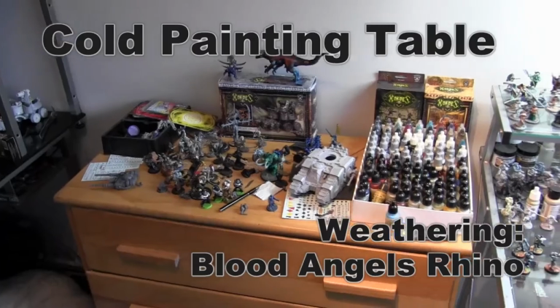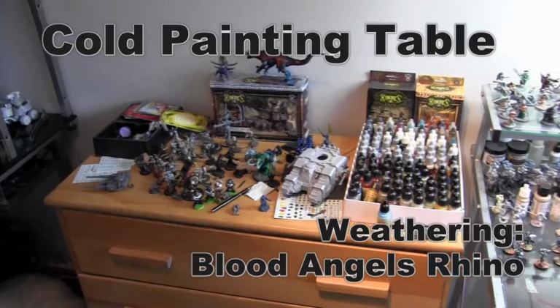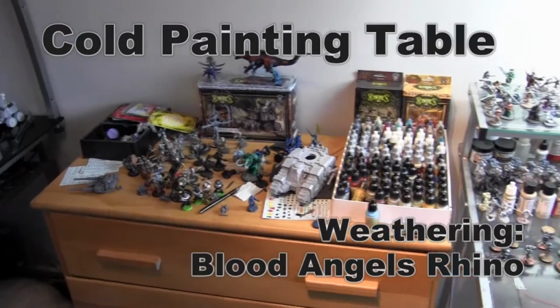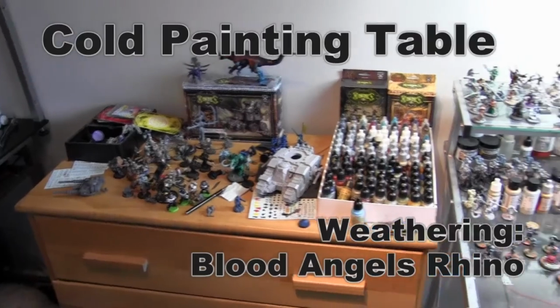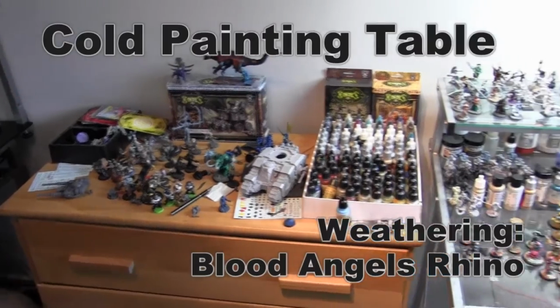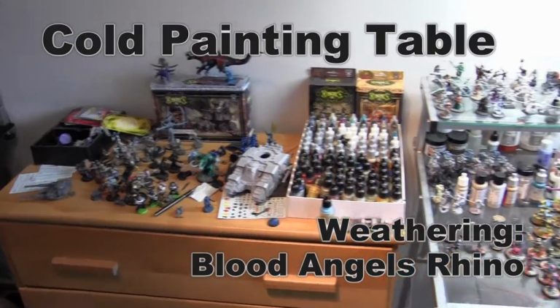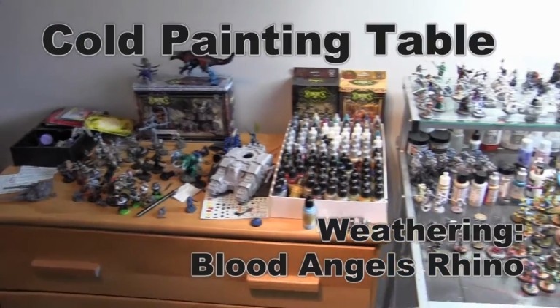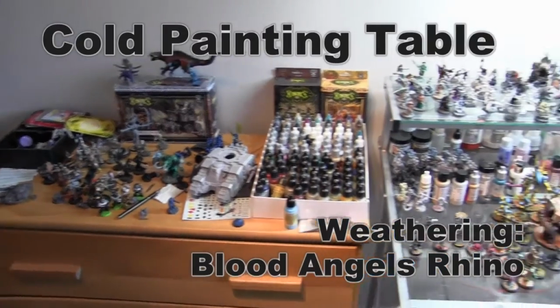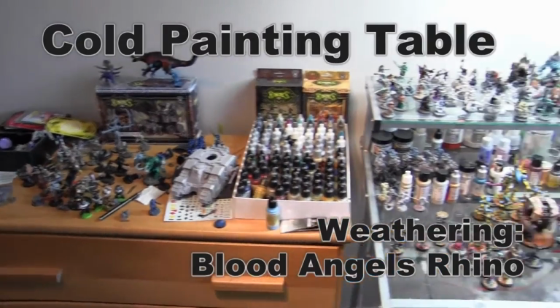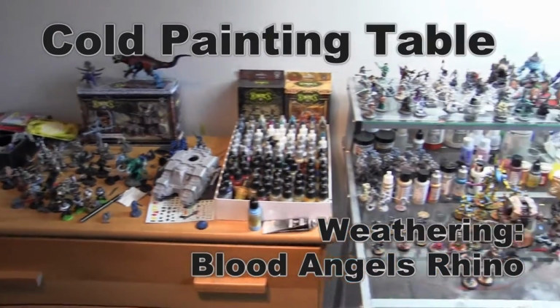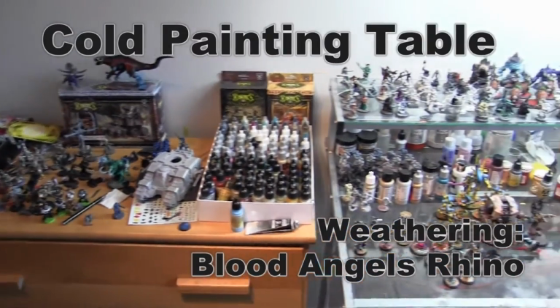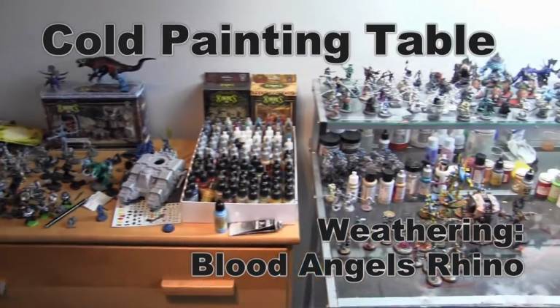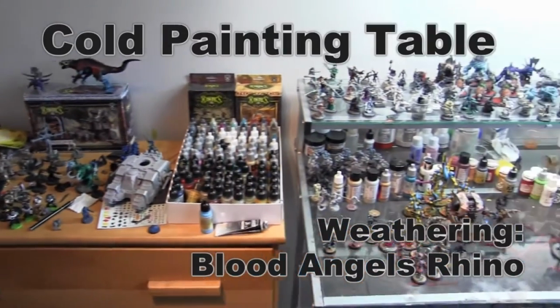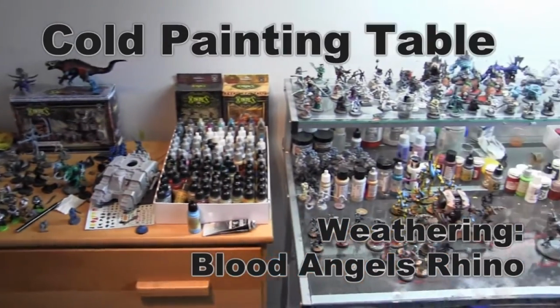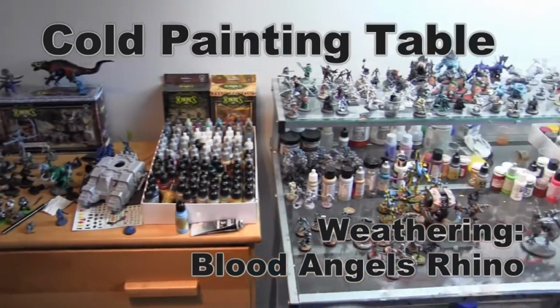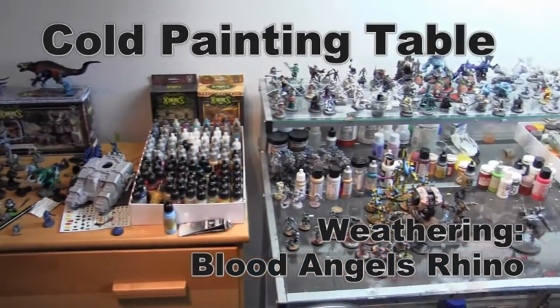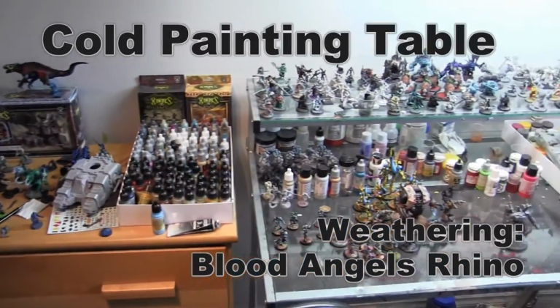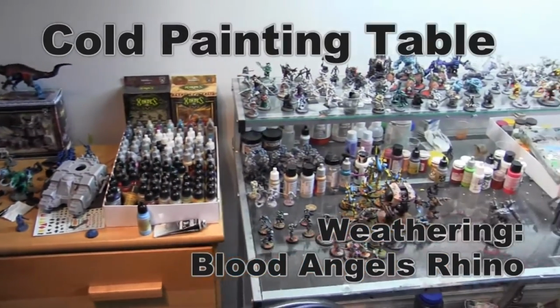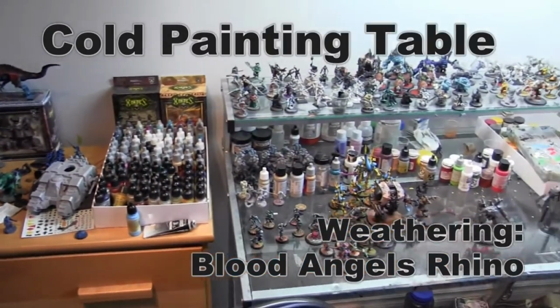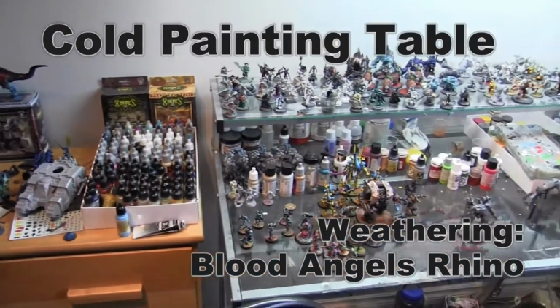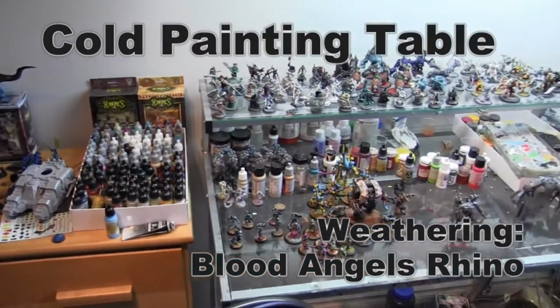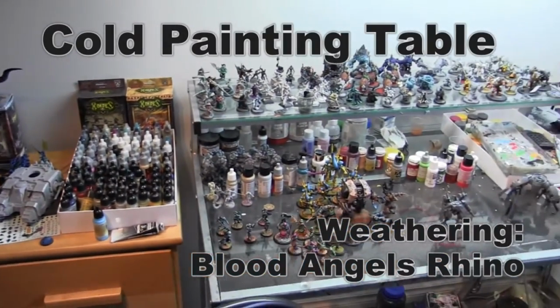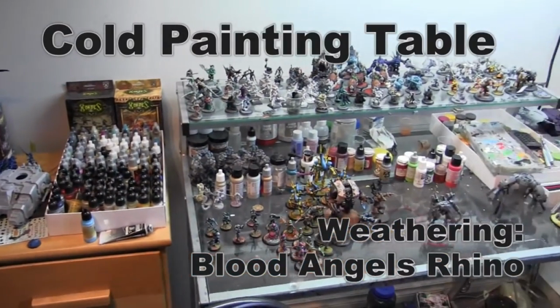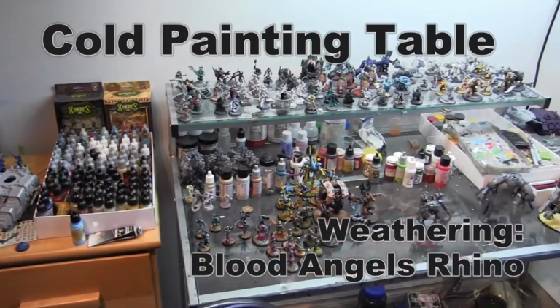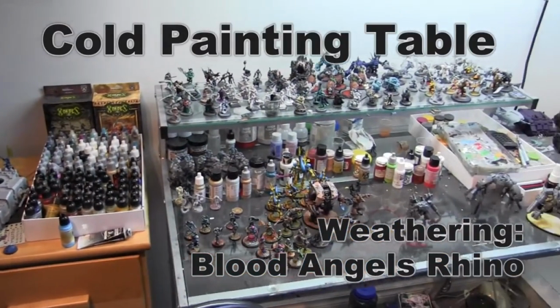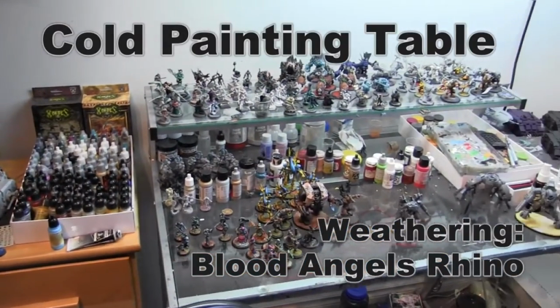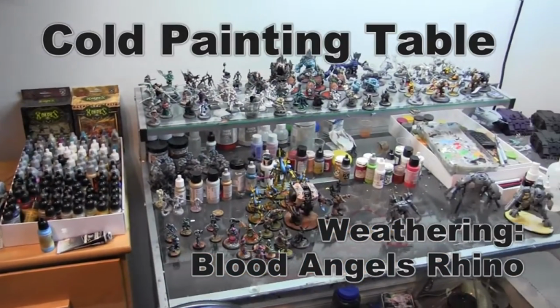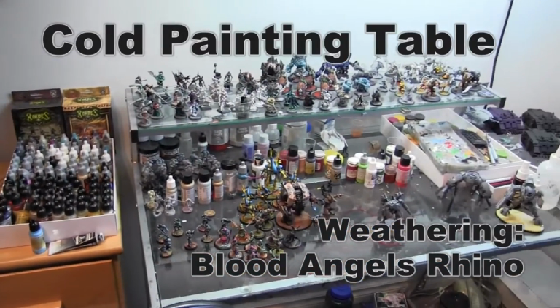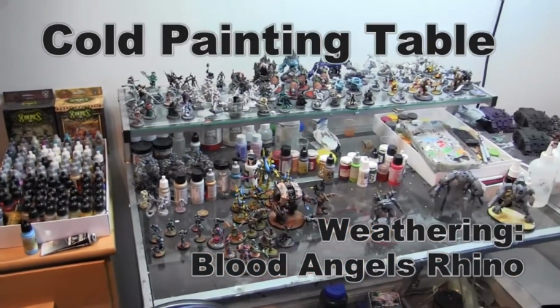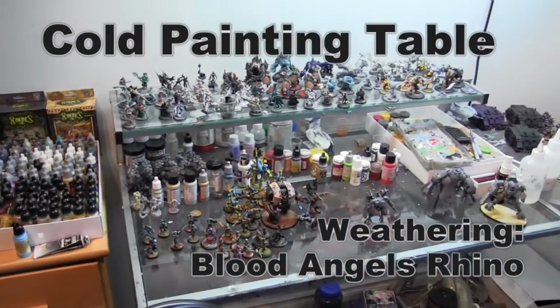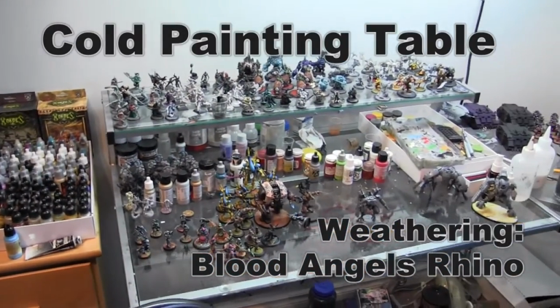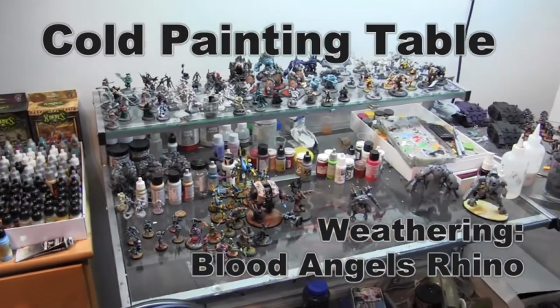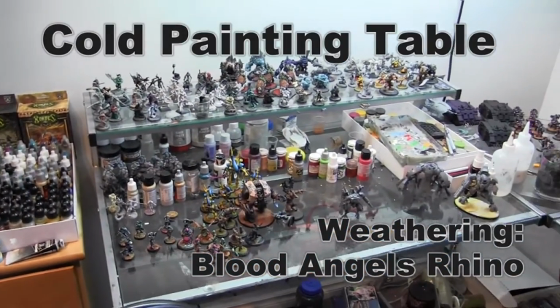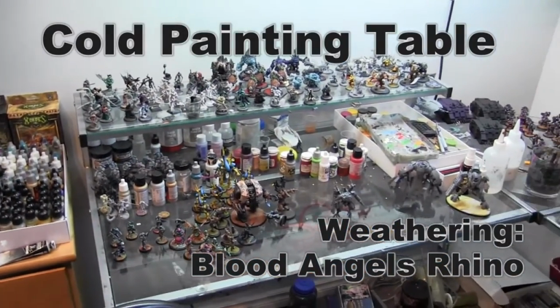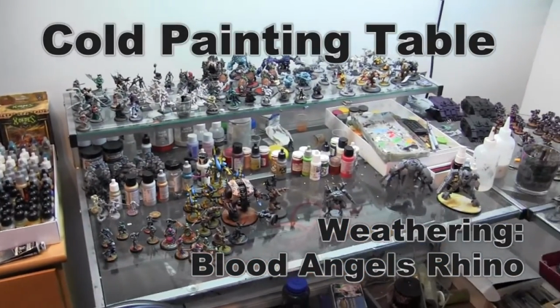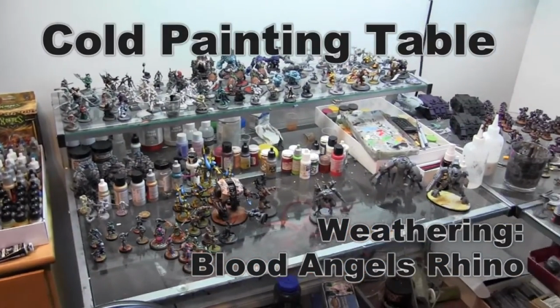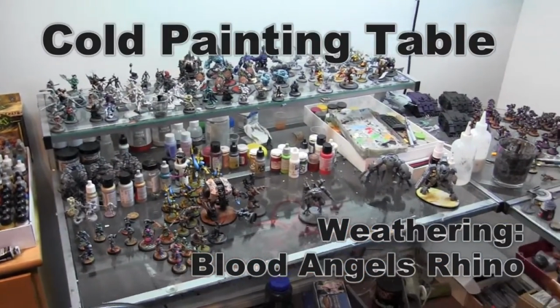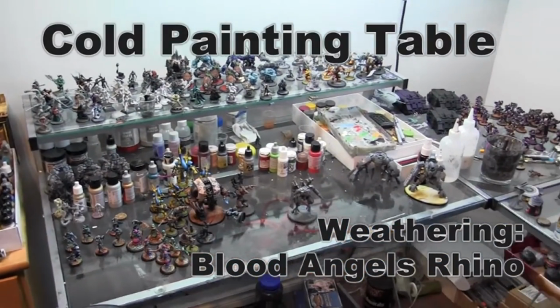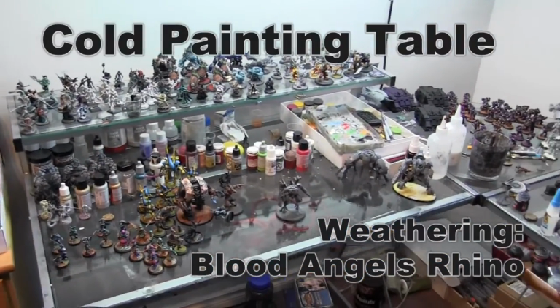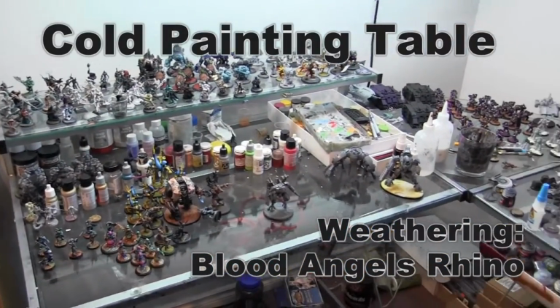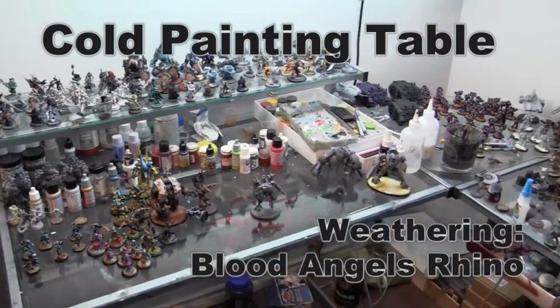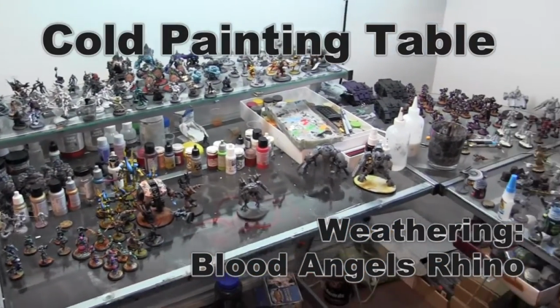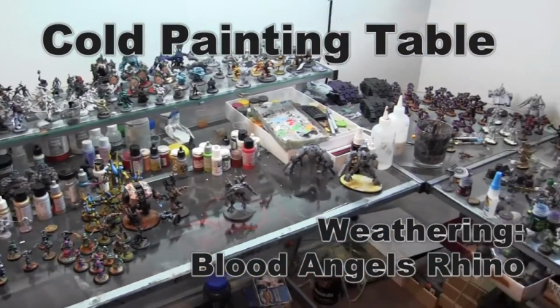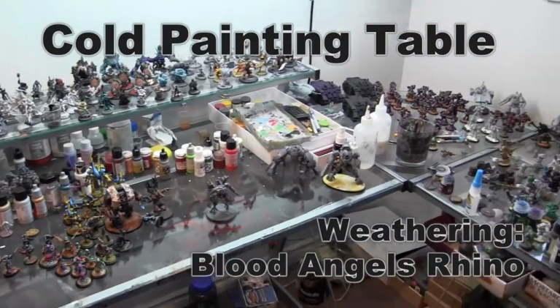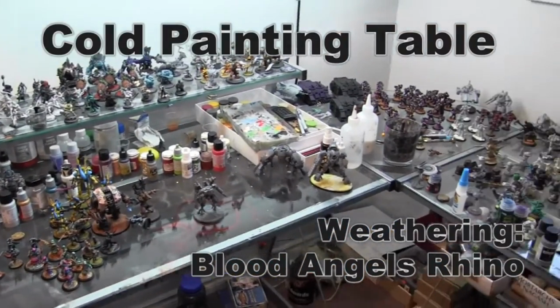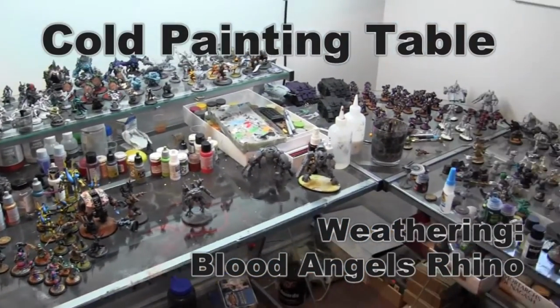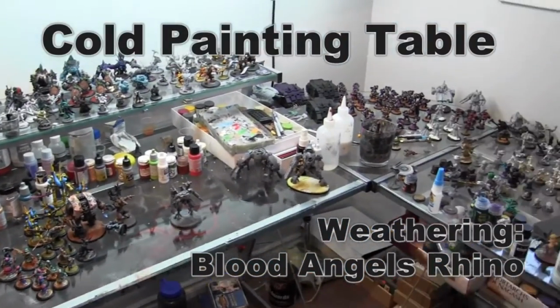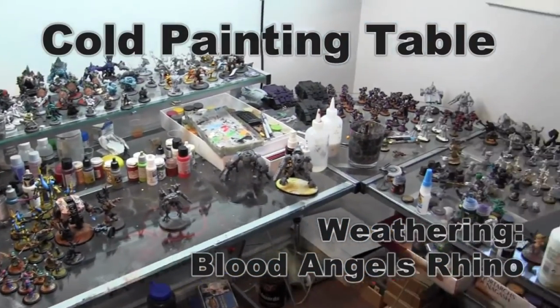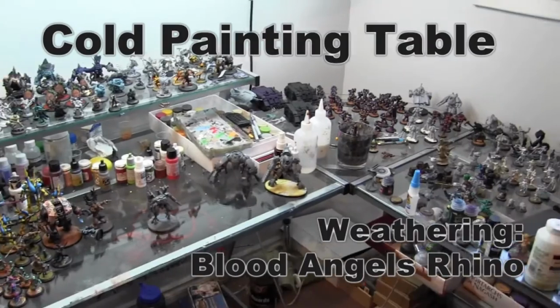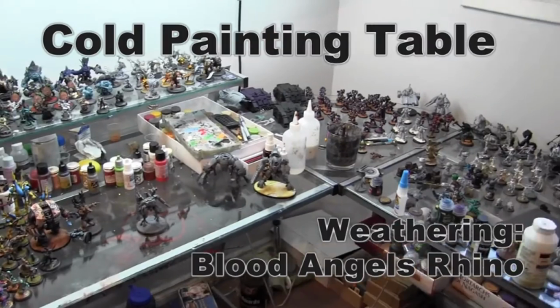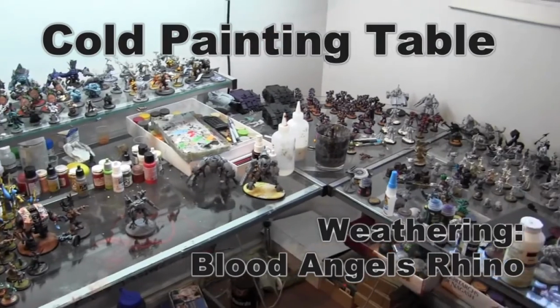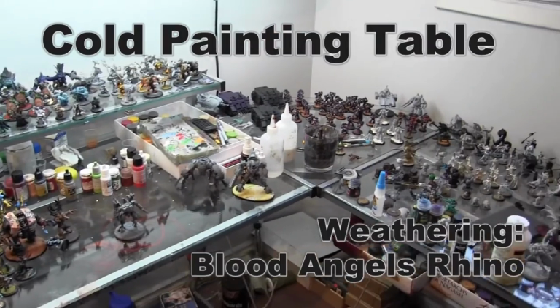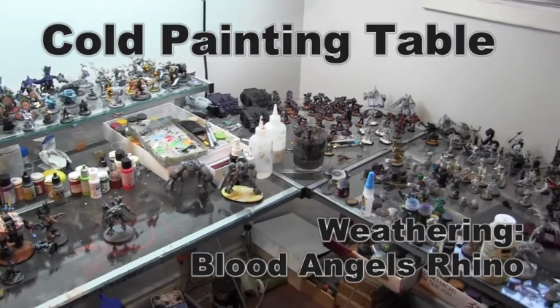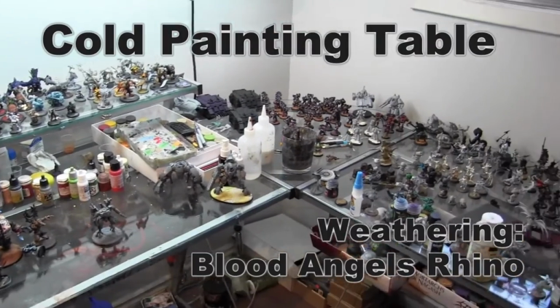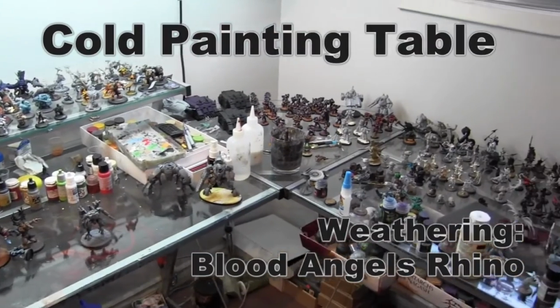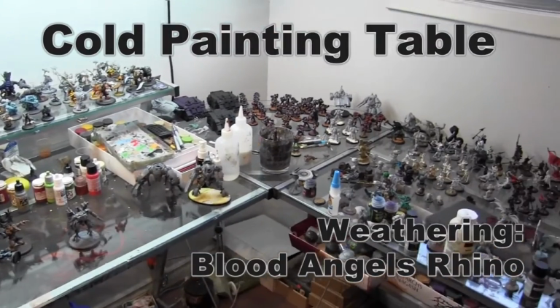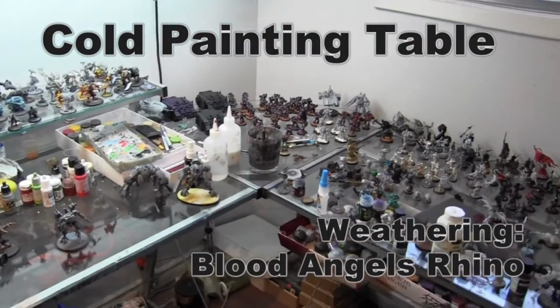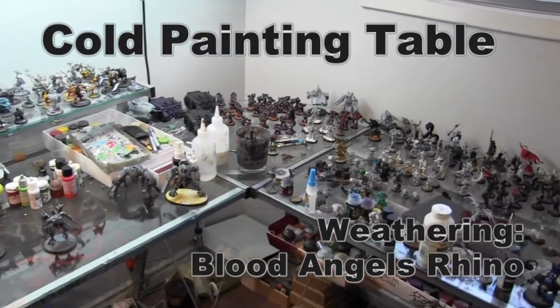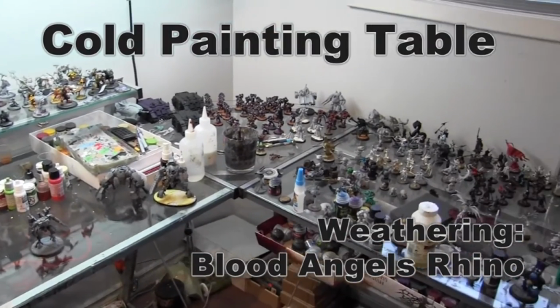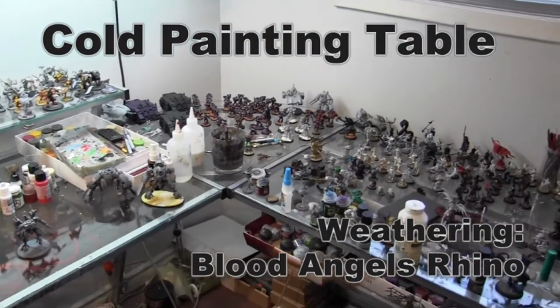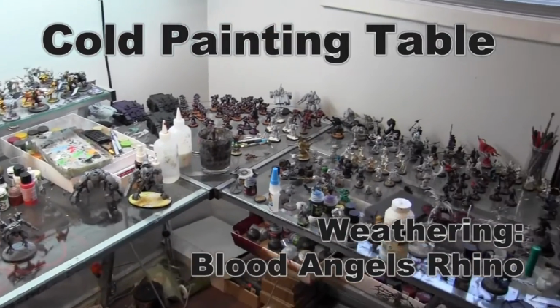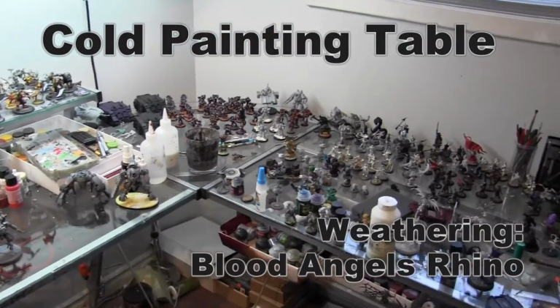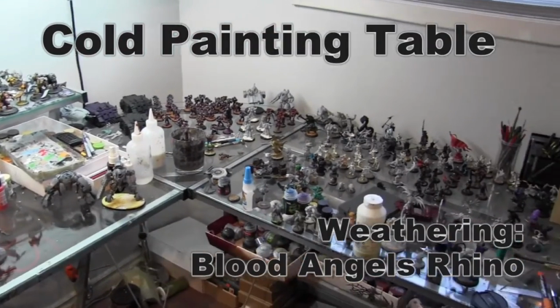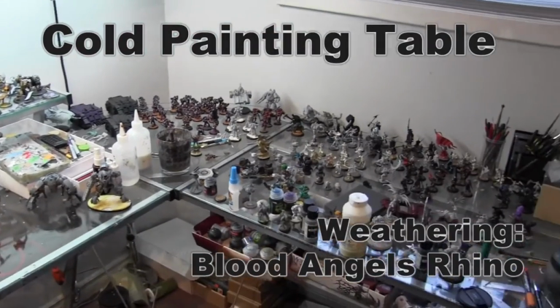Hey guys, welcome to another Cold Painting Table tutorial. This time we're going to be weathering a side panel for a Blood Angels Rhino.